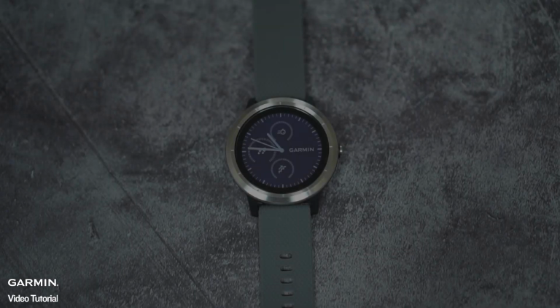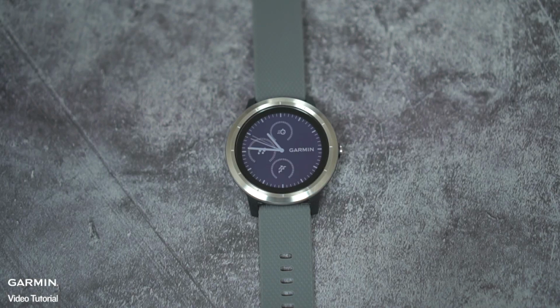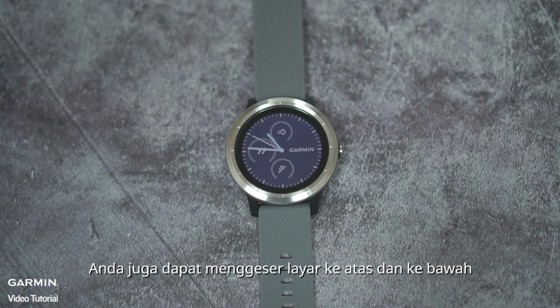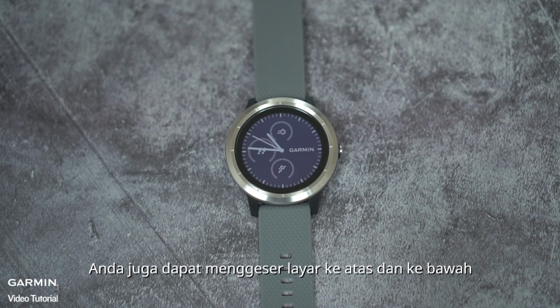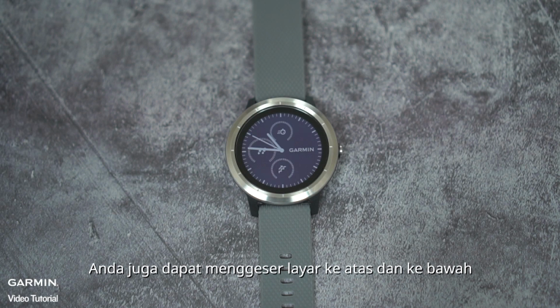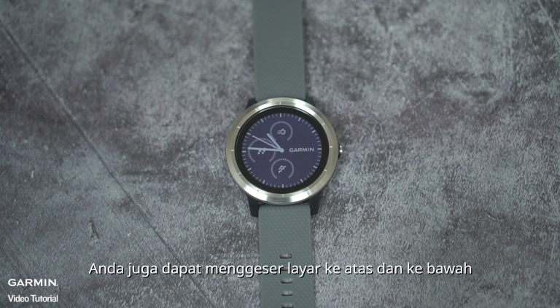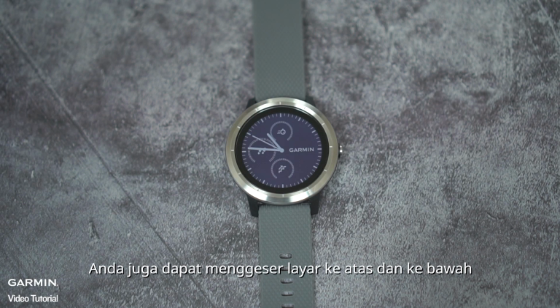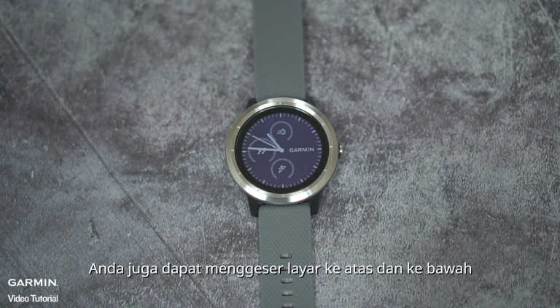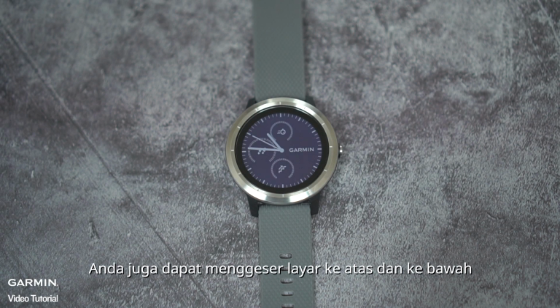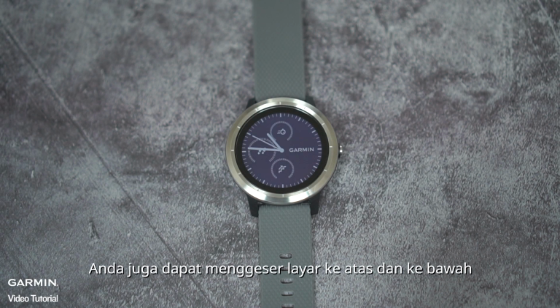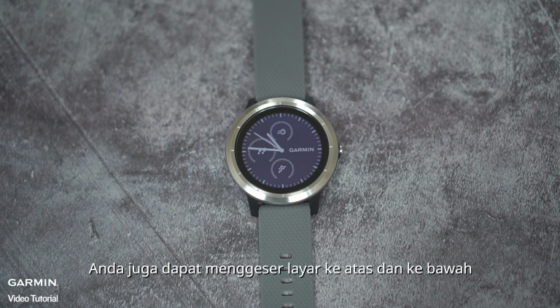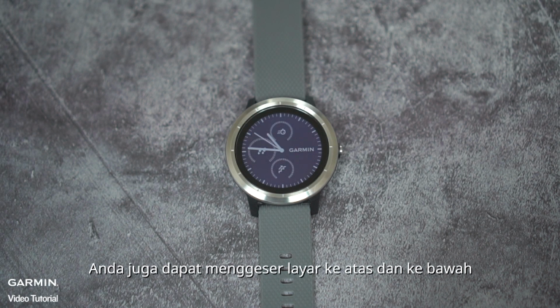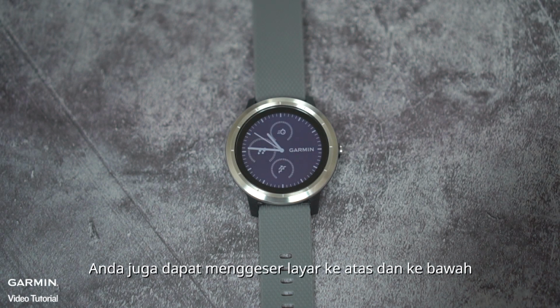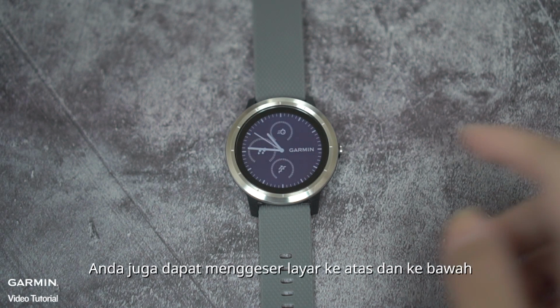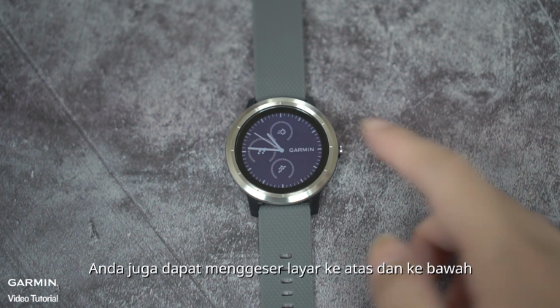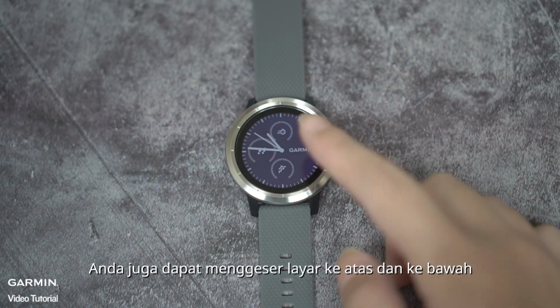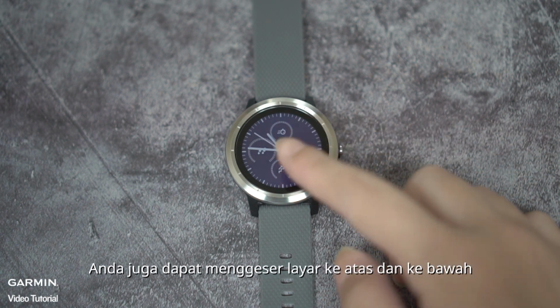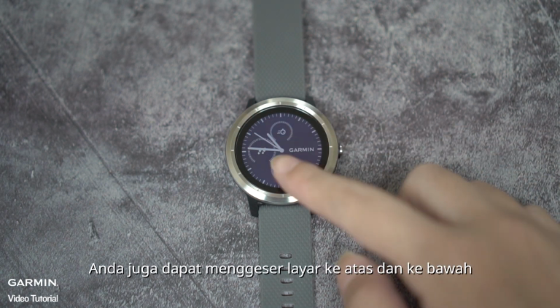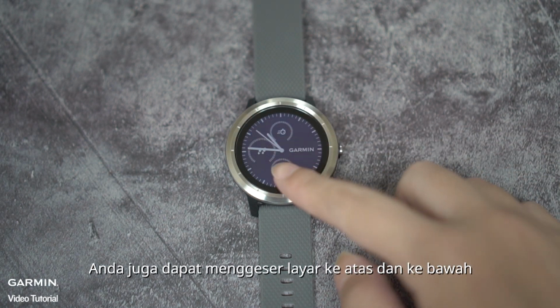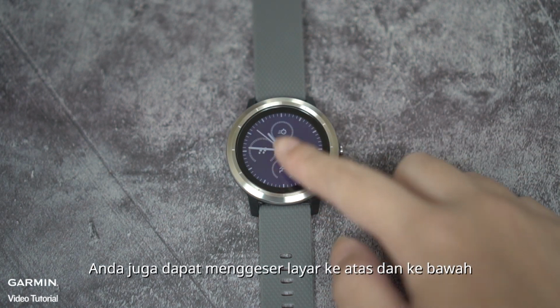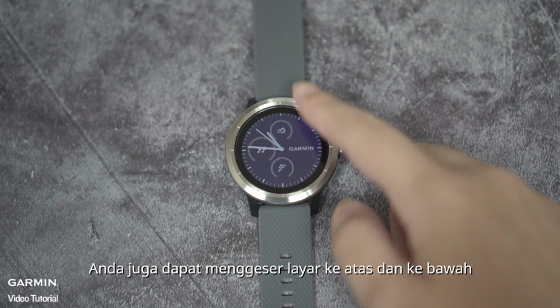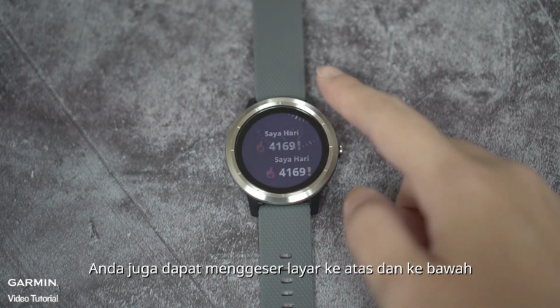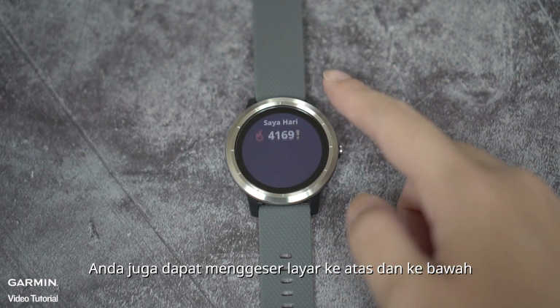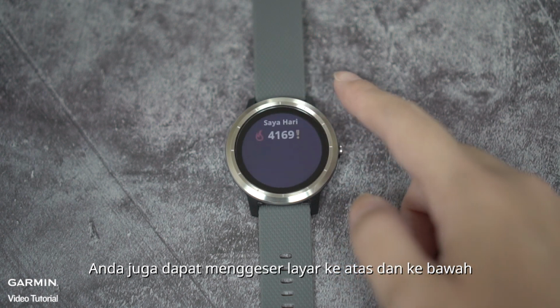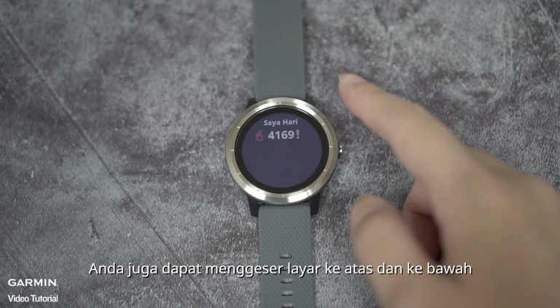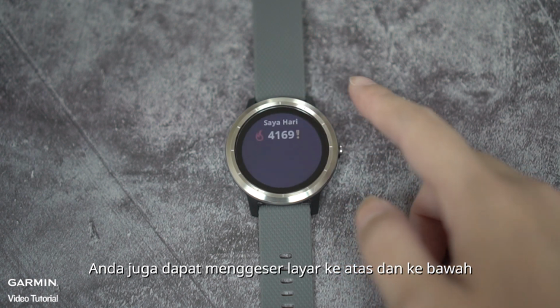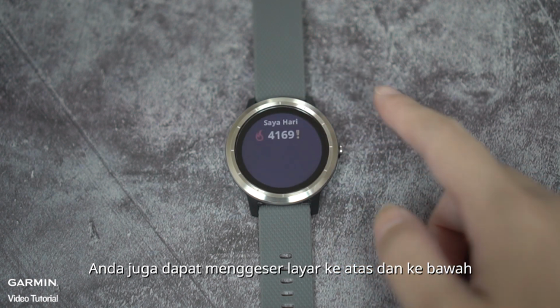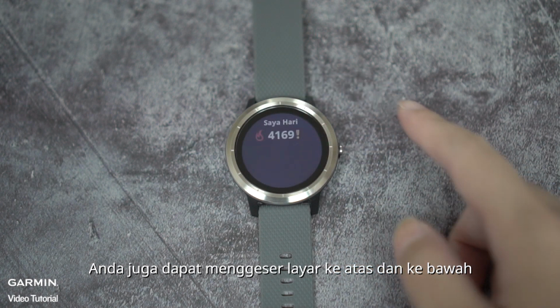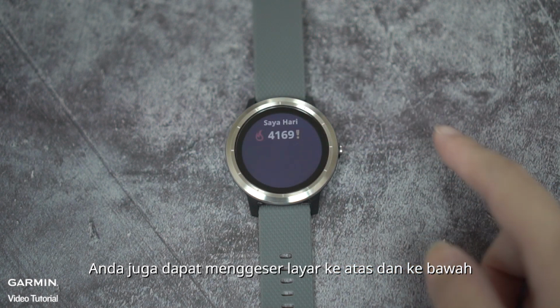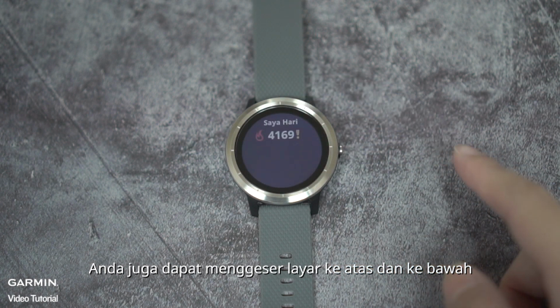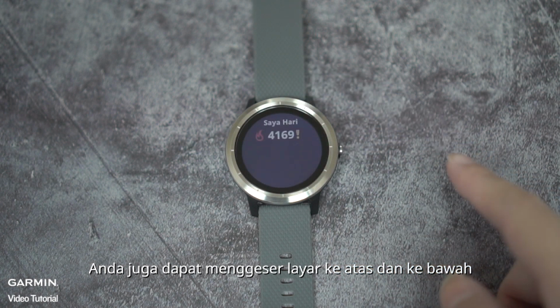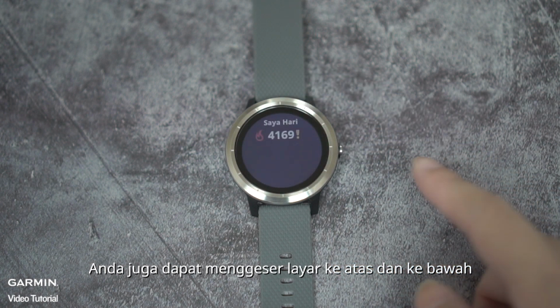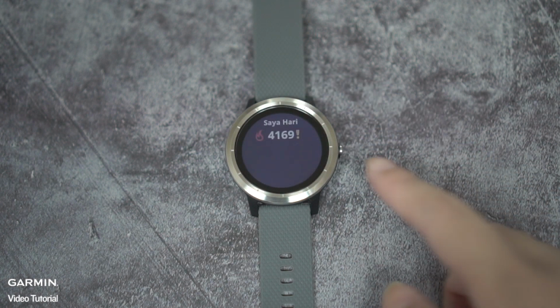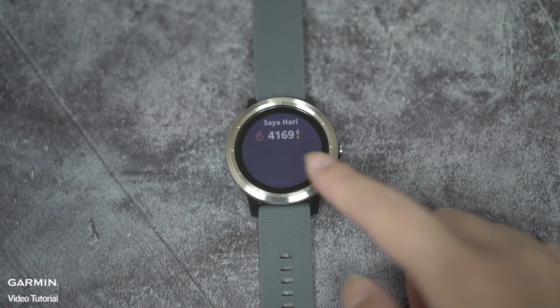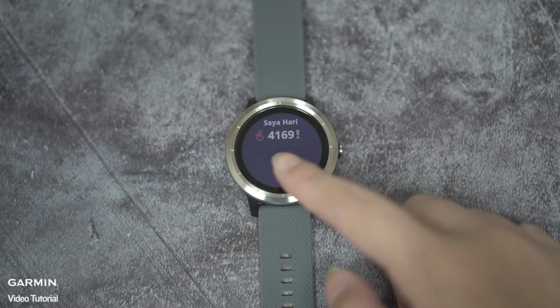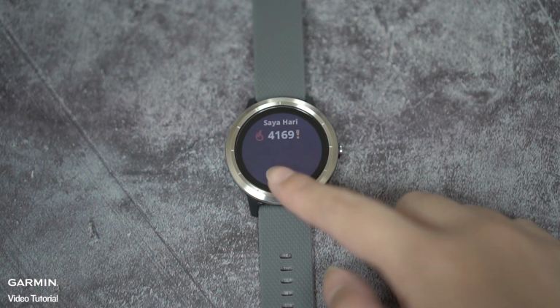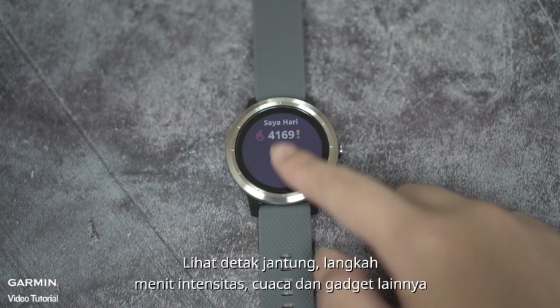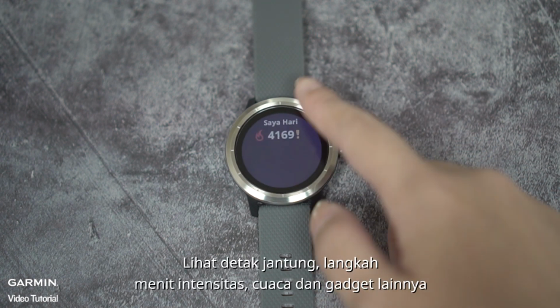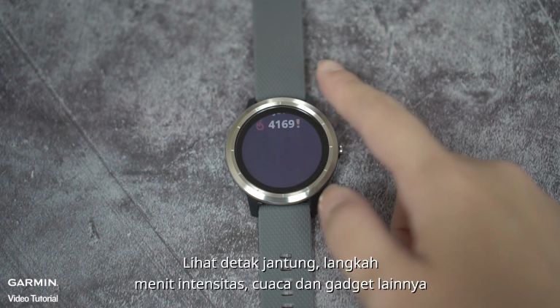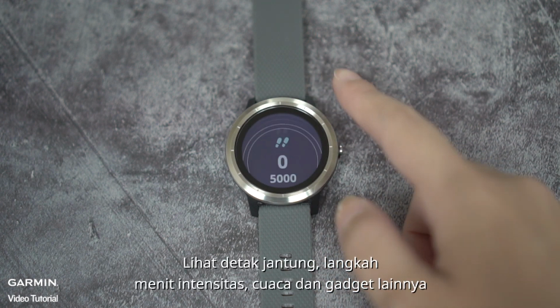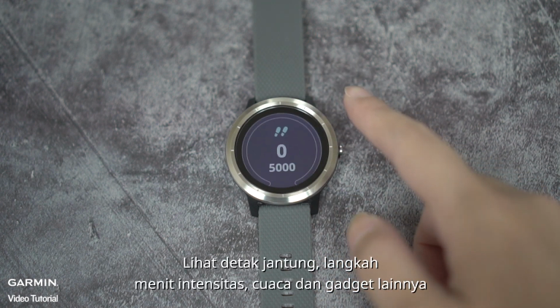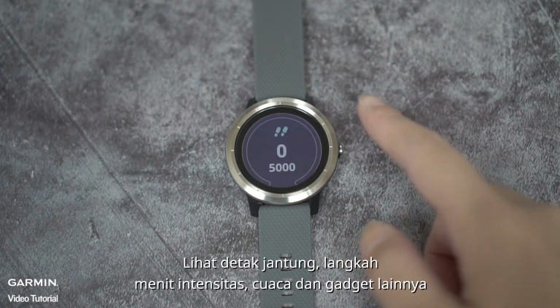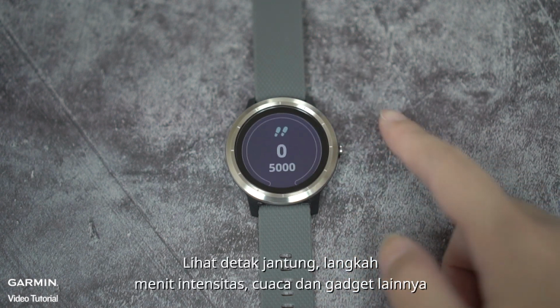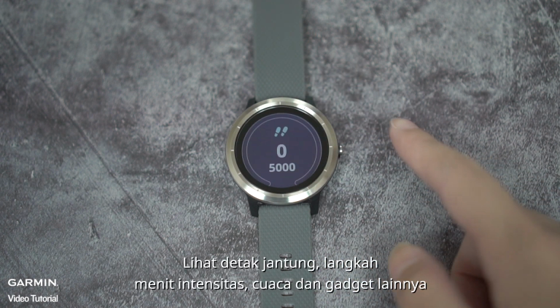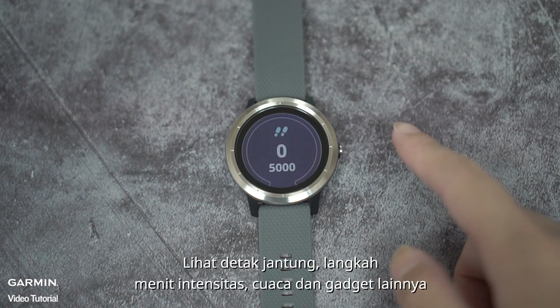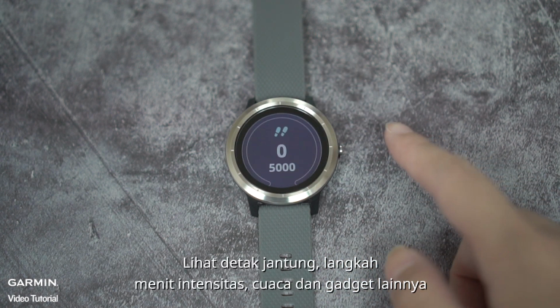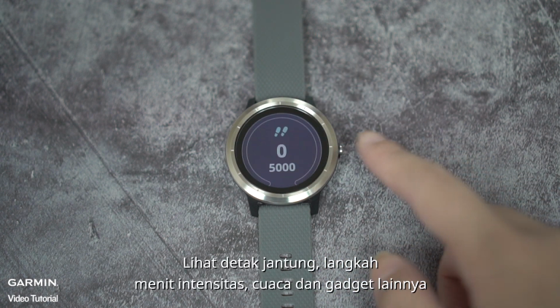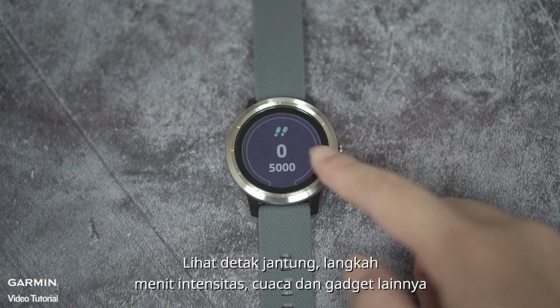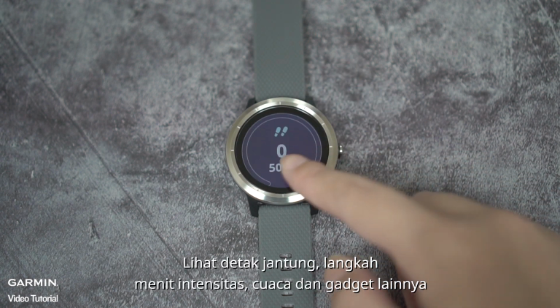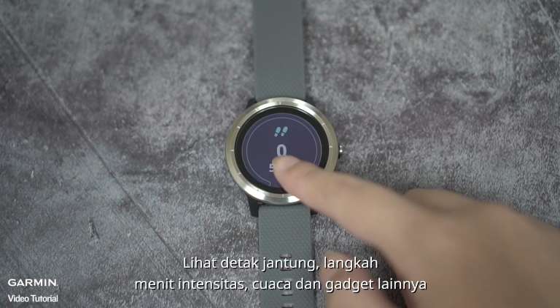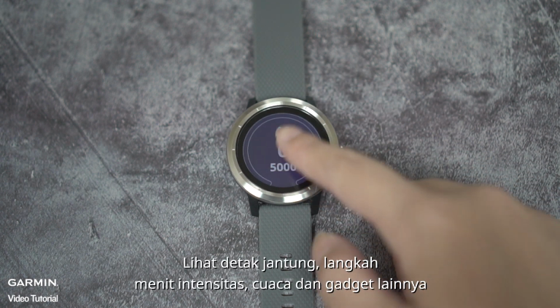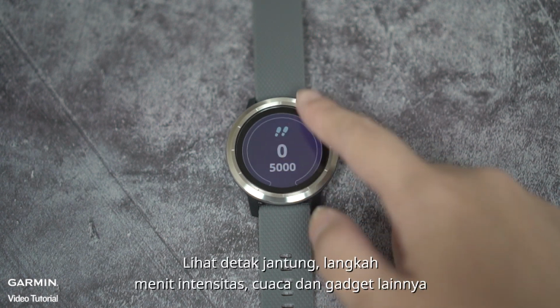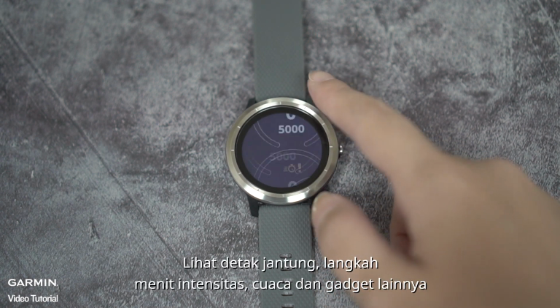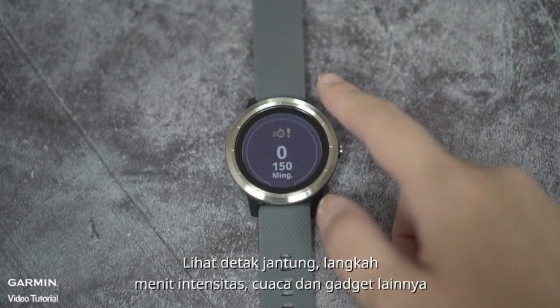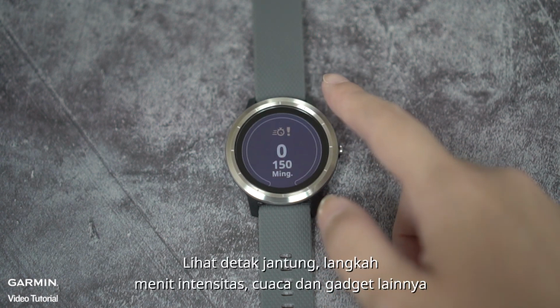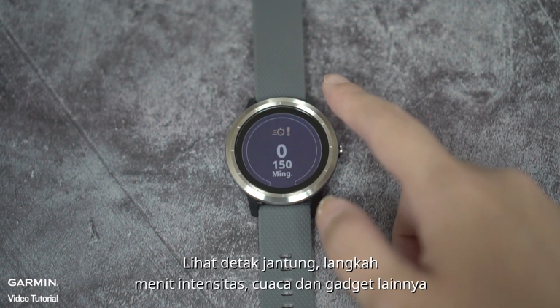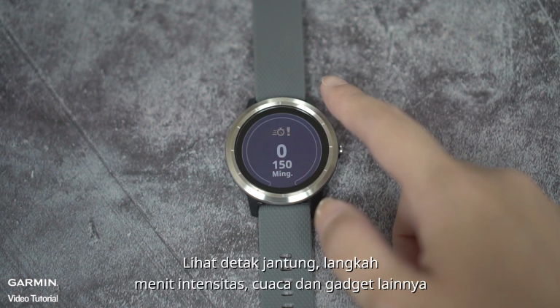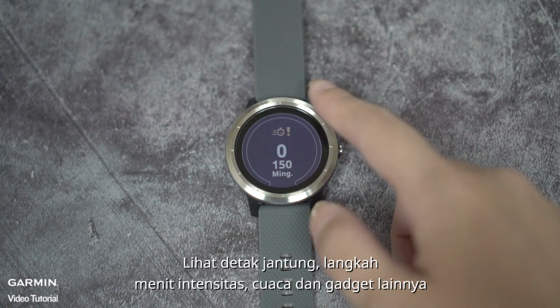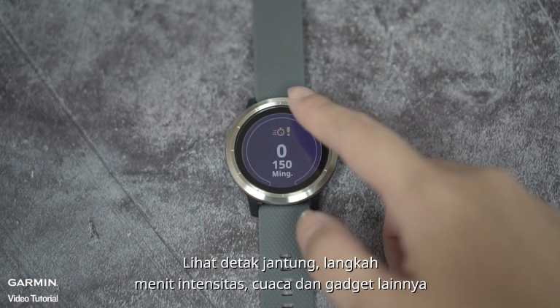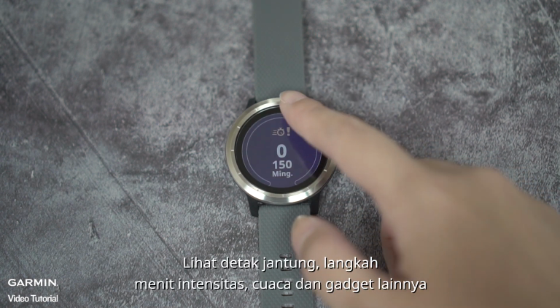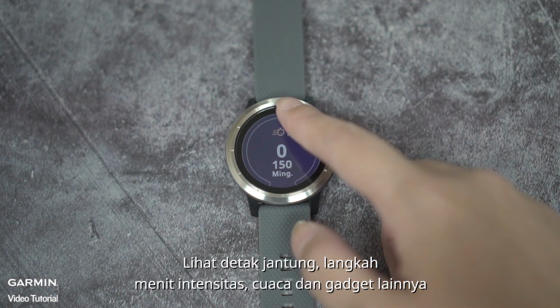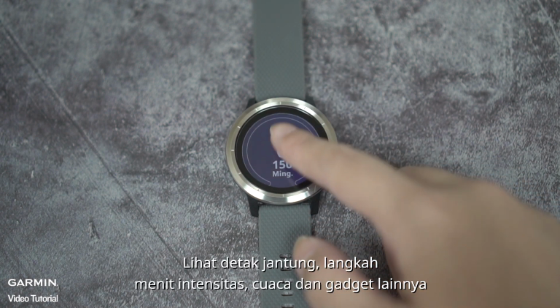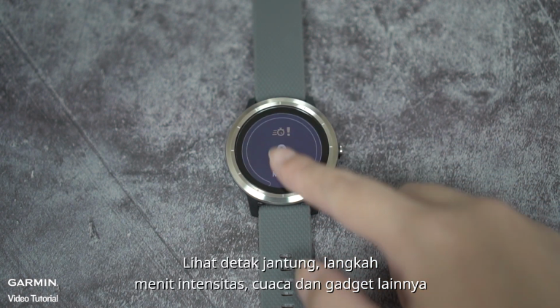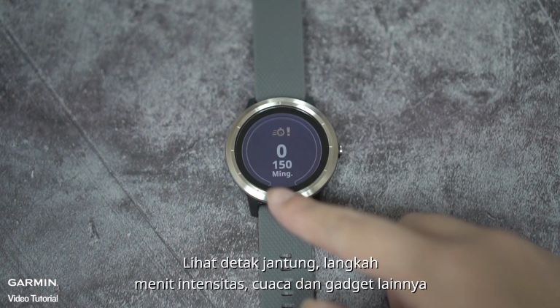You may also scroll up or down to view heart rate, steps, intensity minutes, weather, and more widgets.